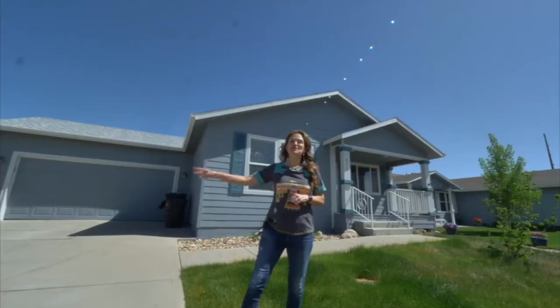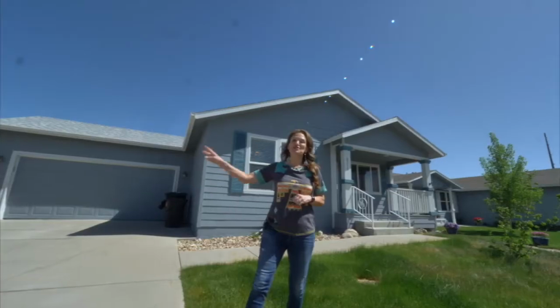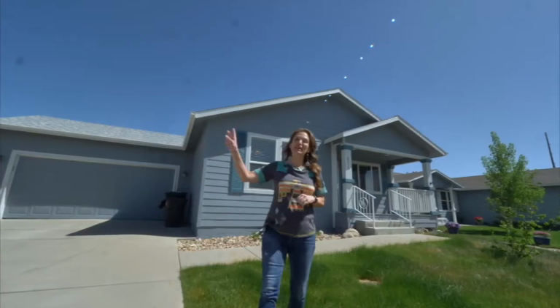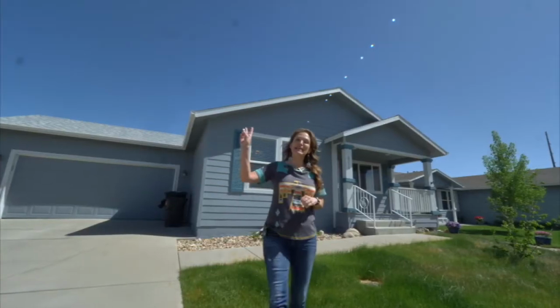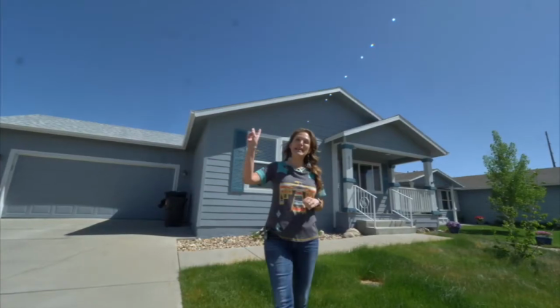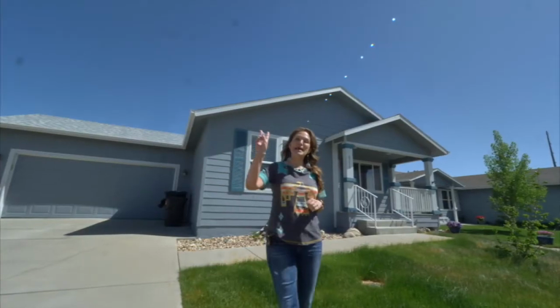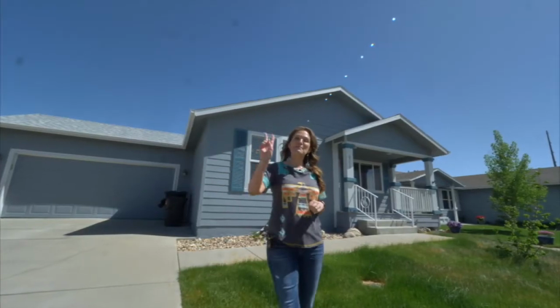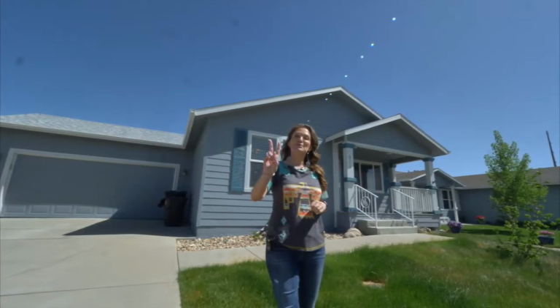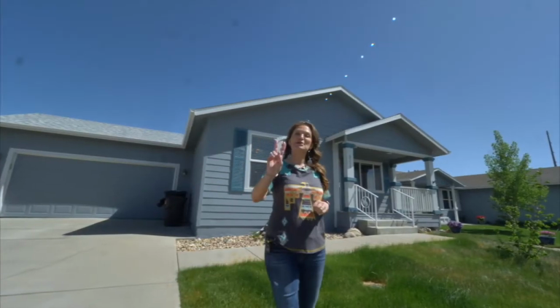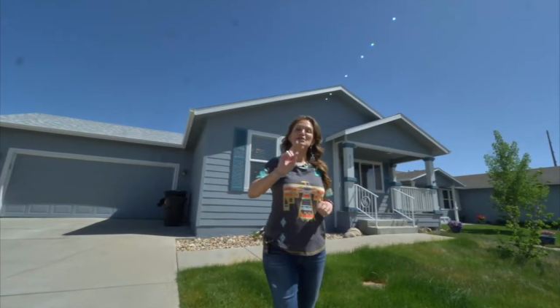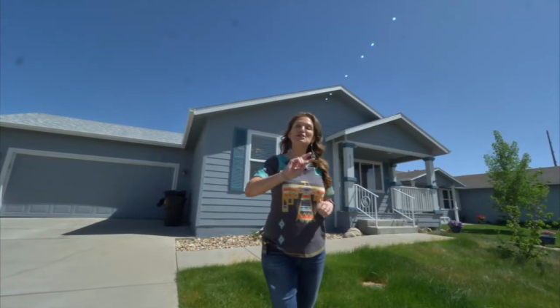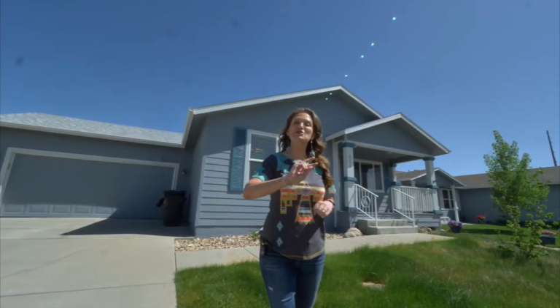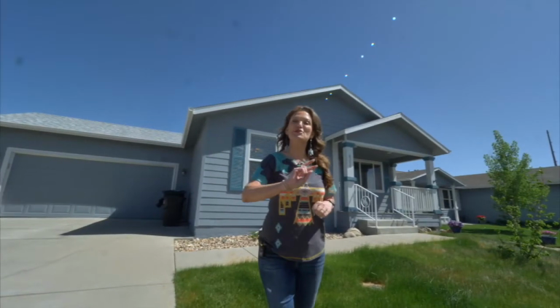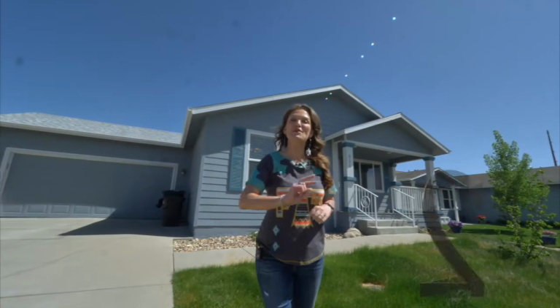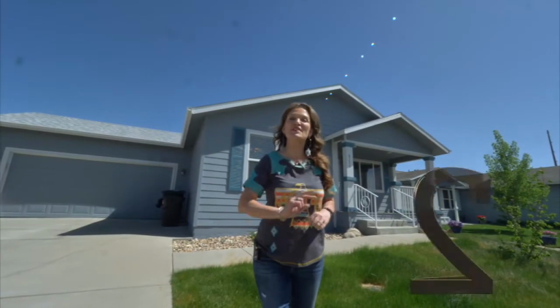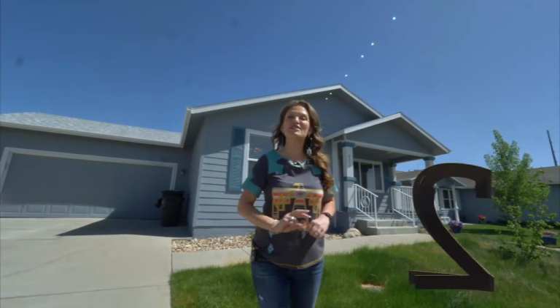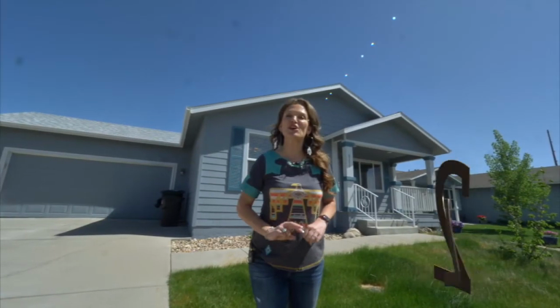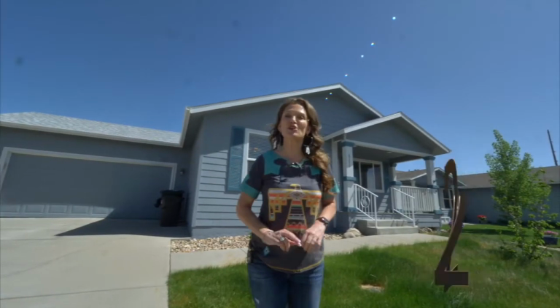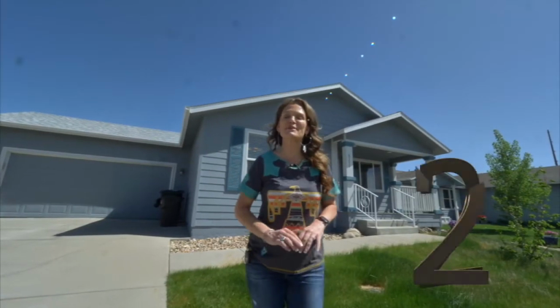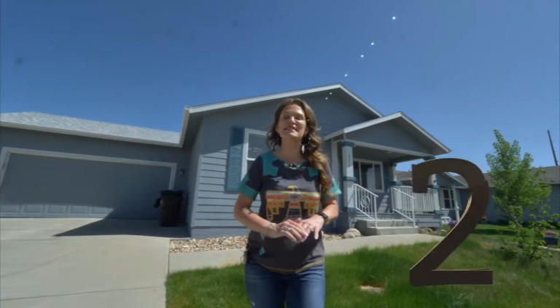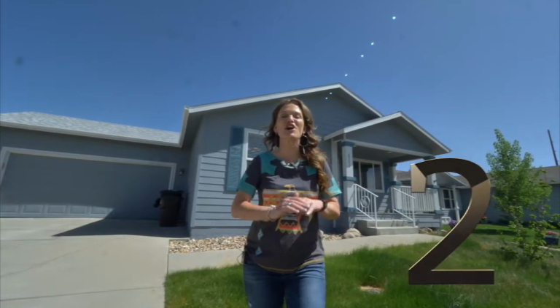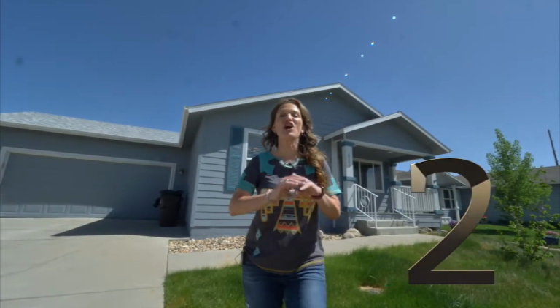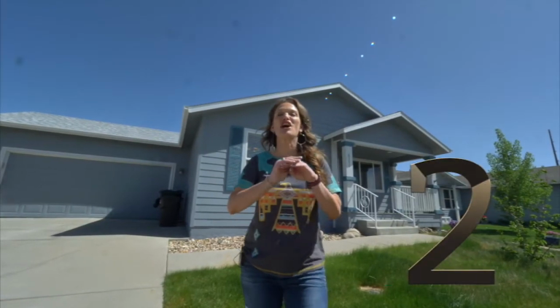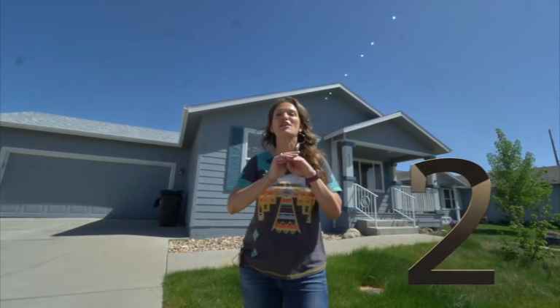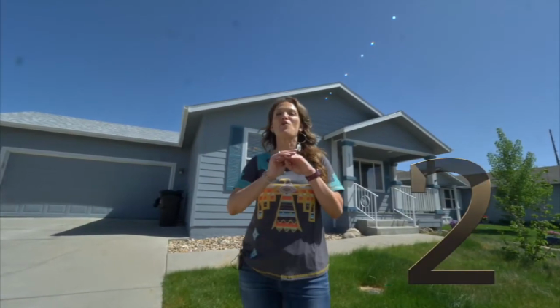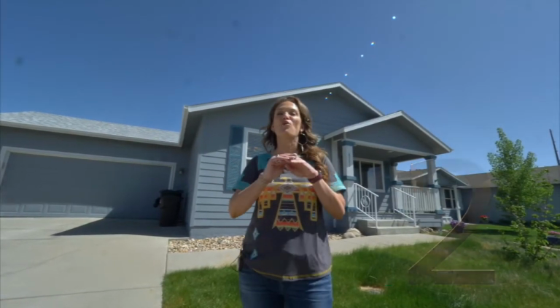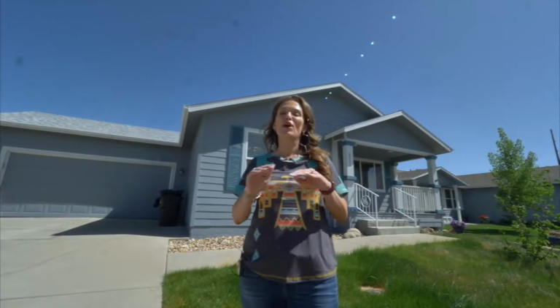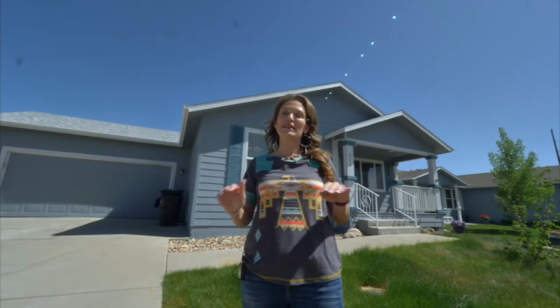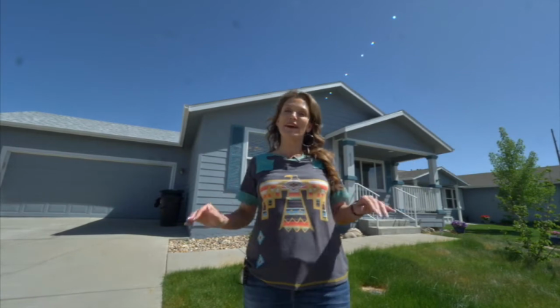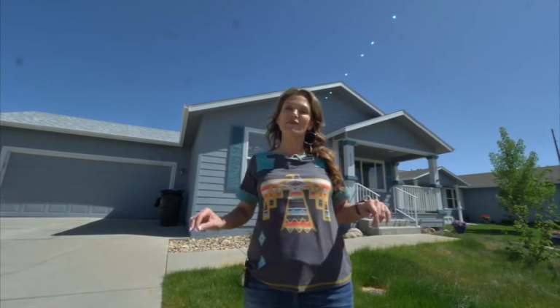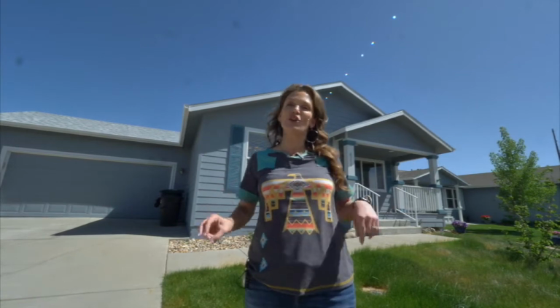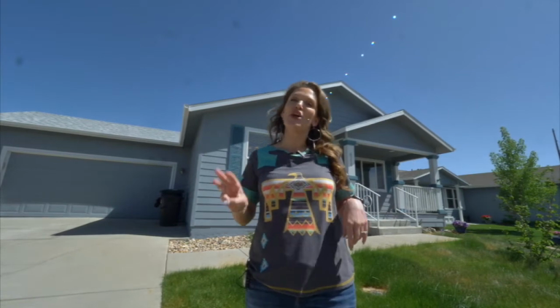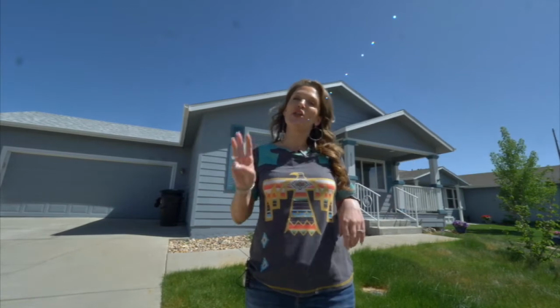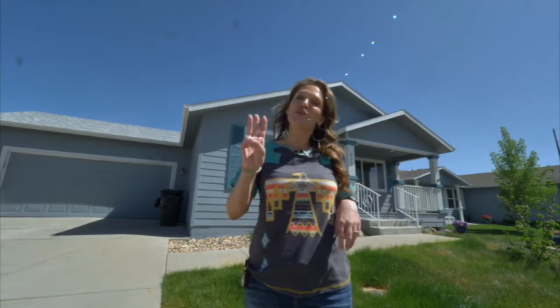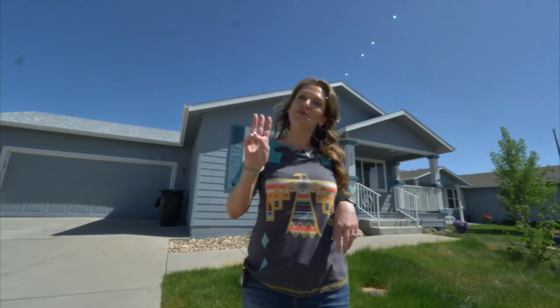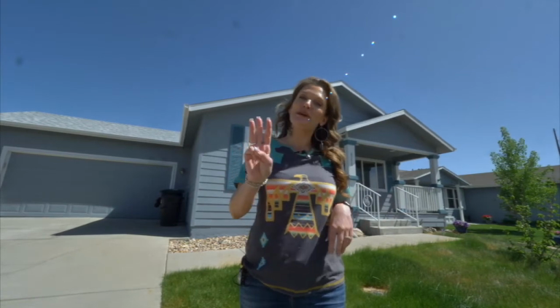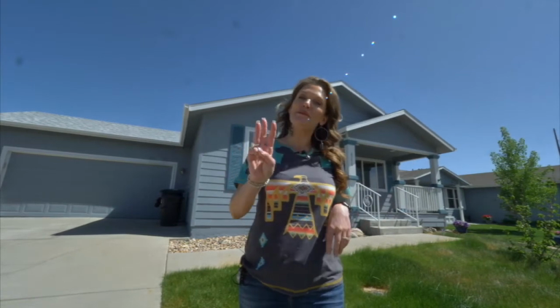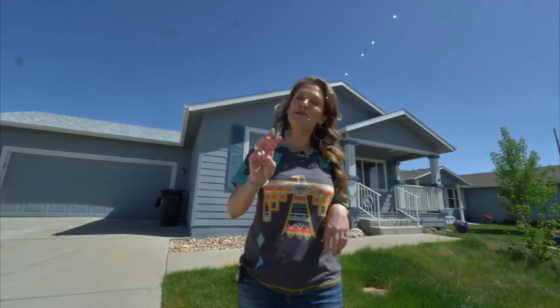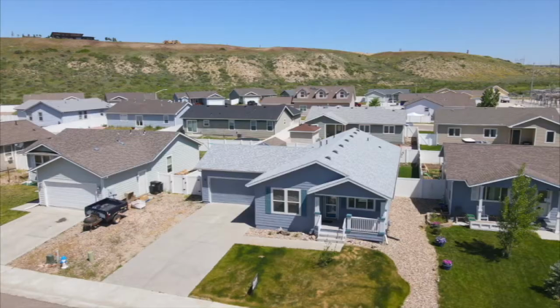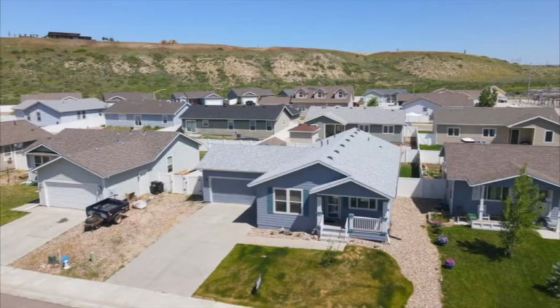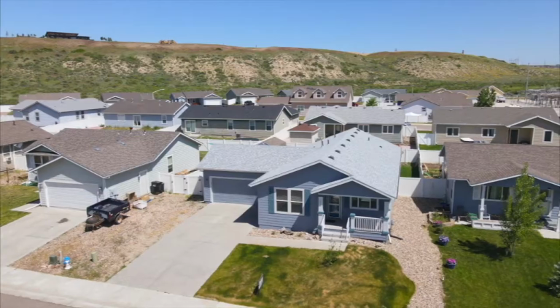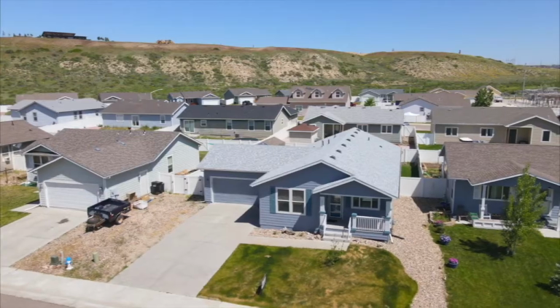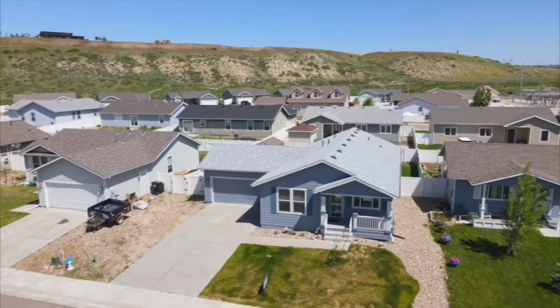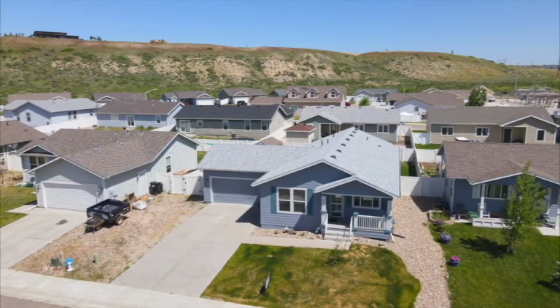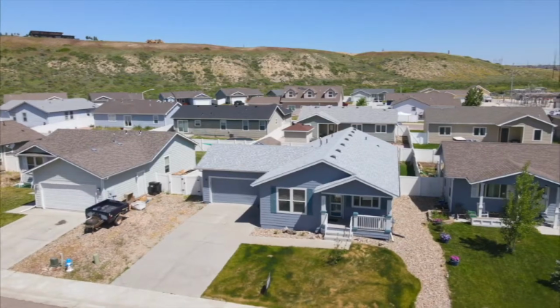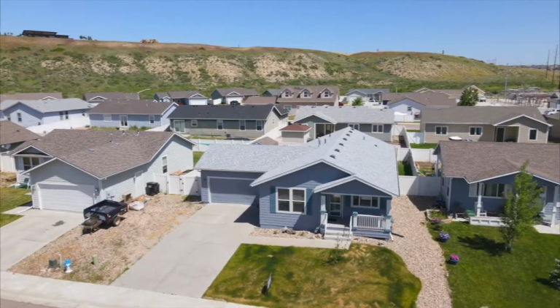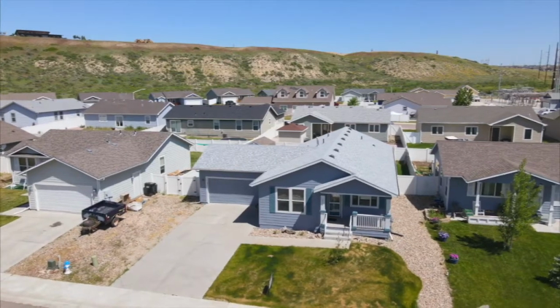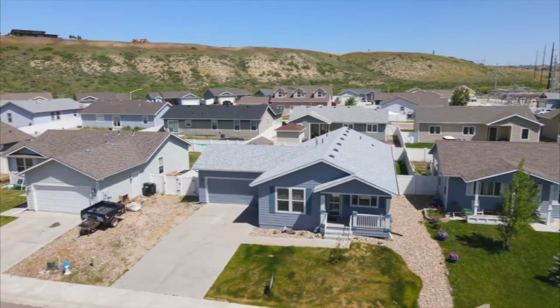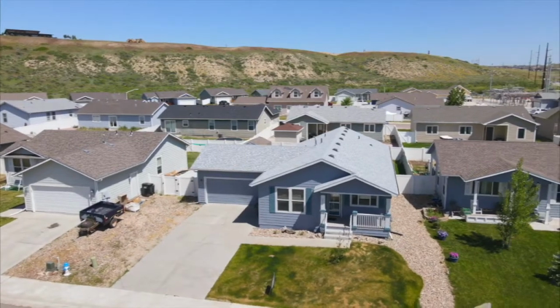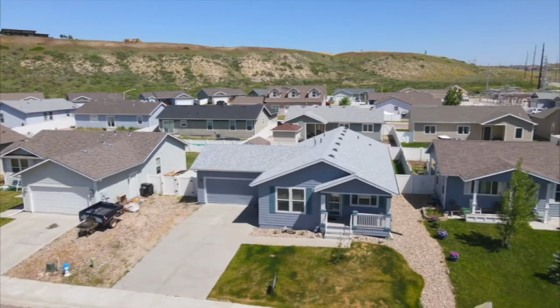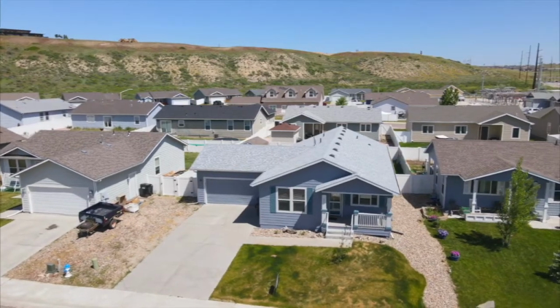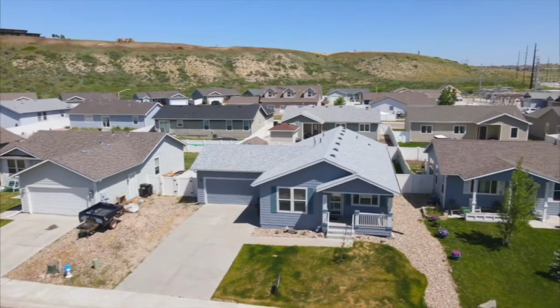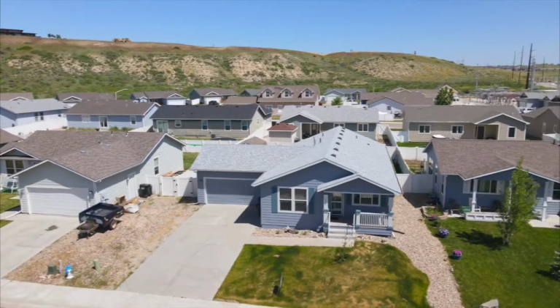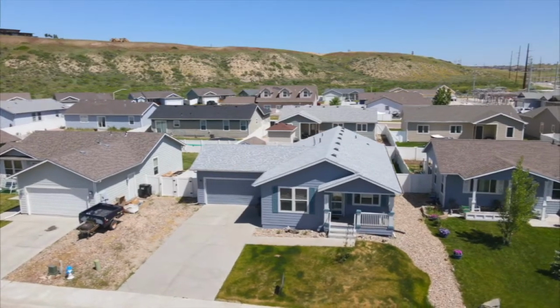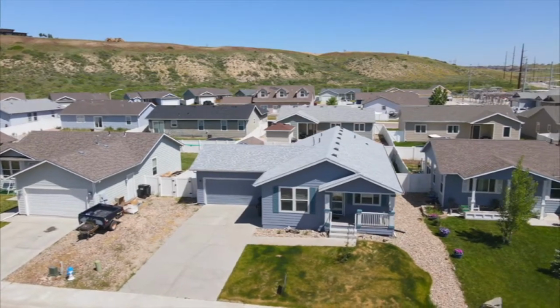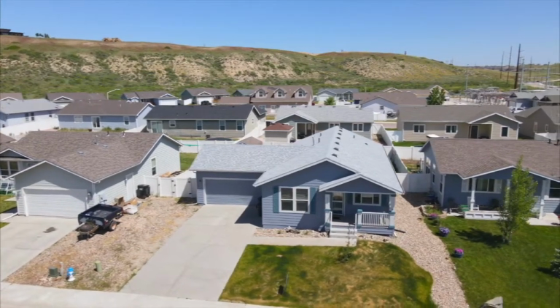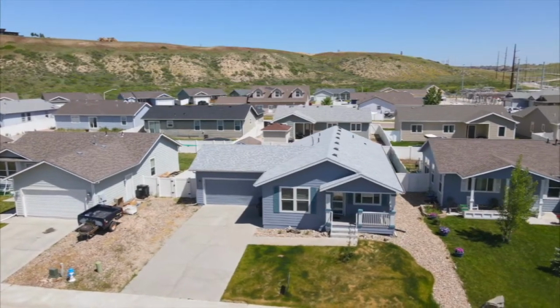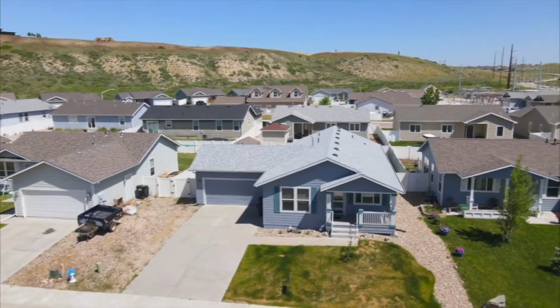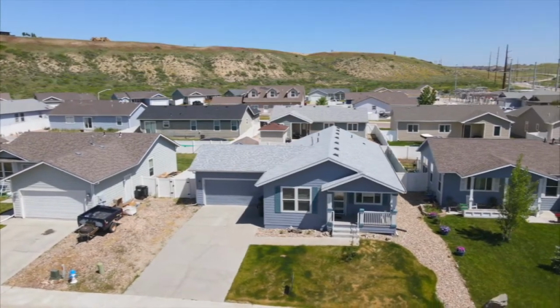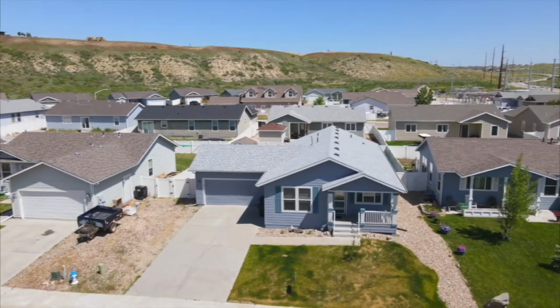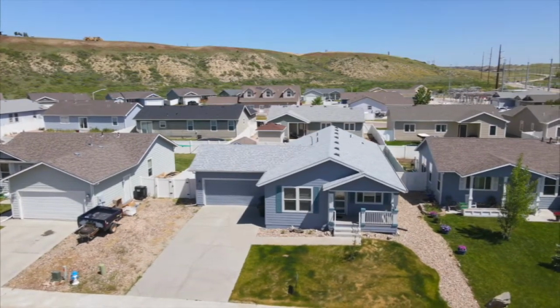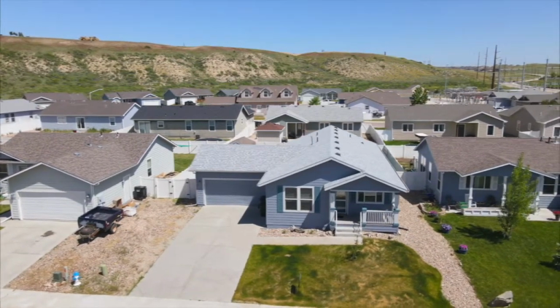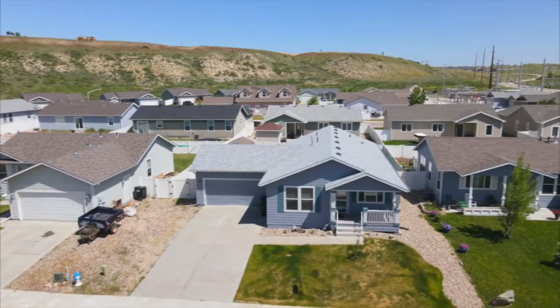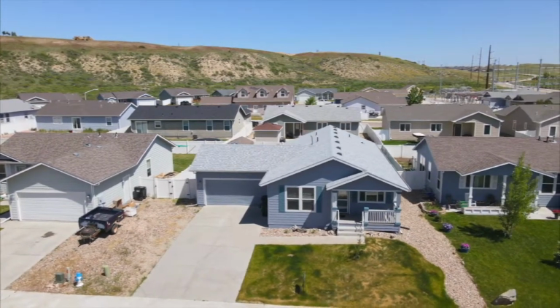Check number two: this home is on one level — three bedrooms, two bathrooms. You're gonna love it. Let's go look around.